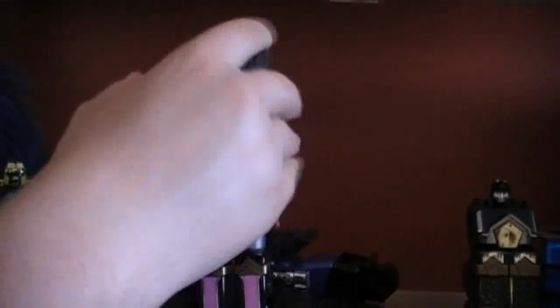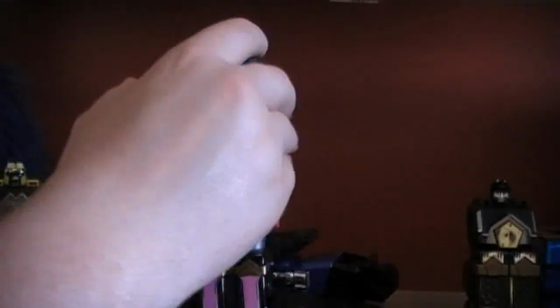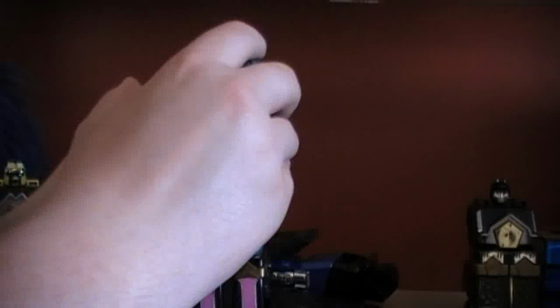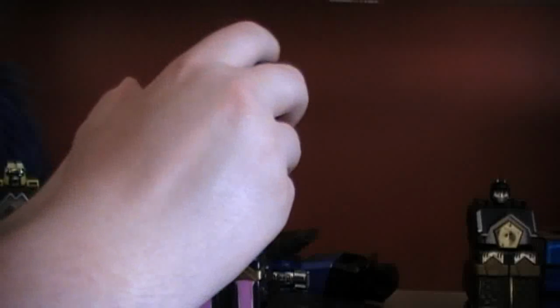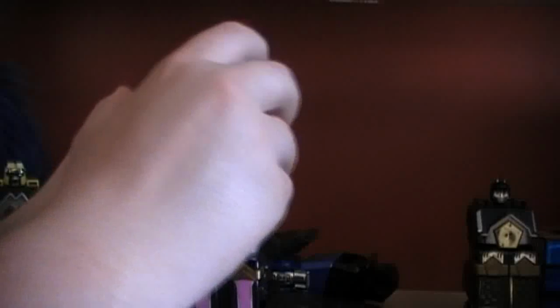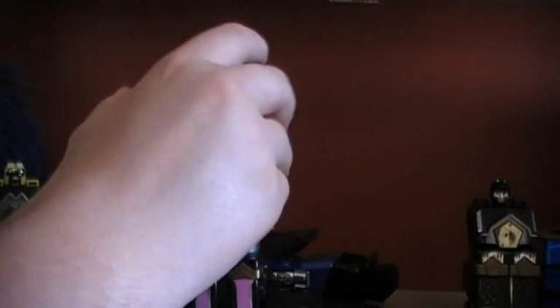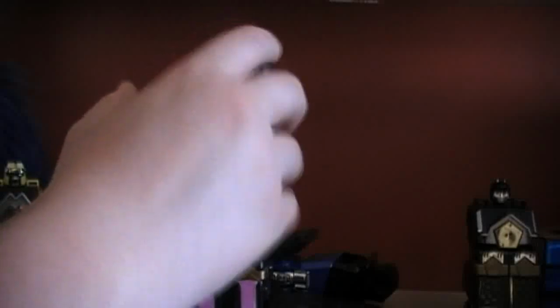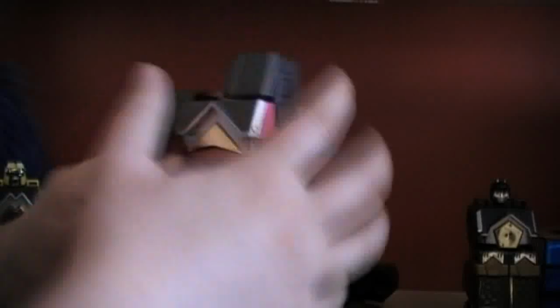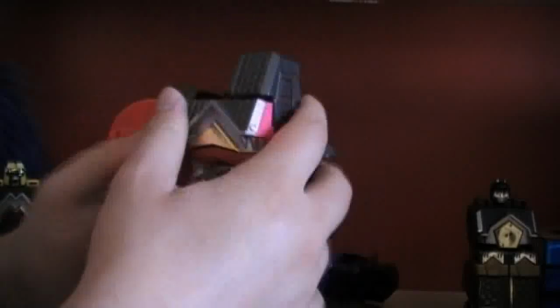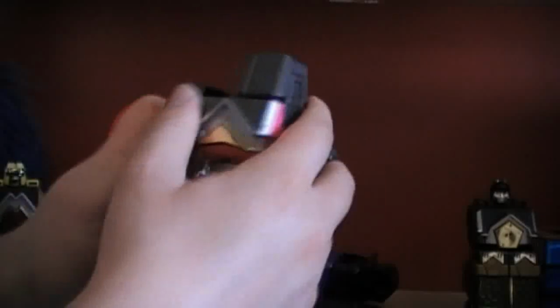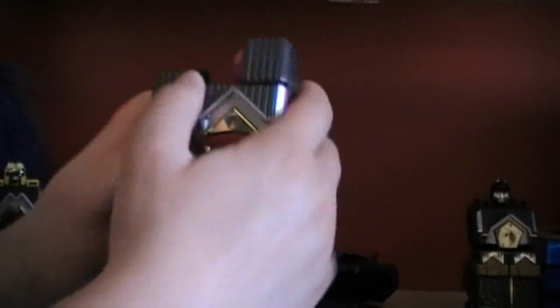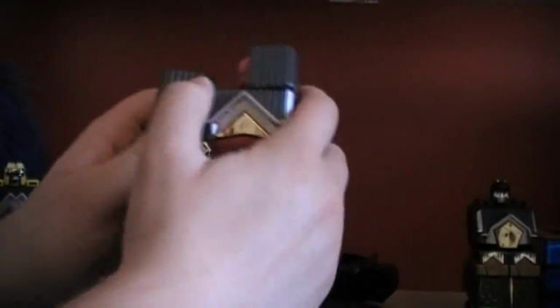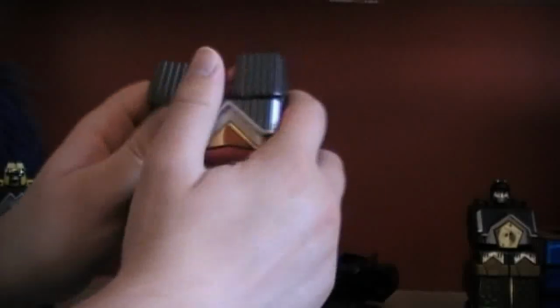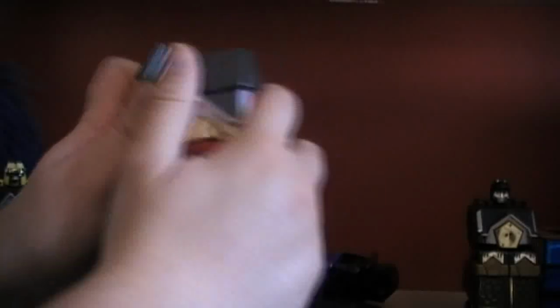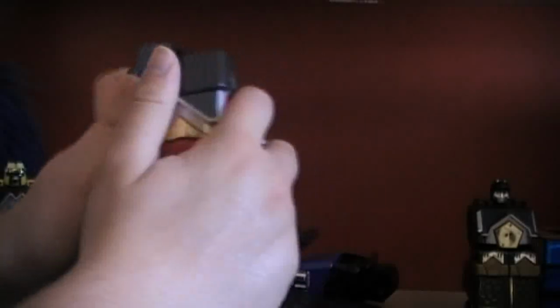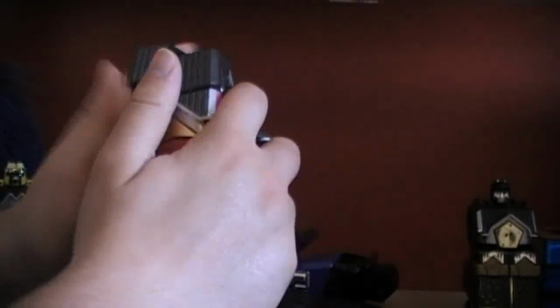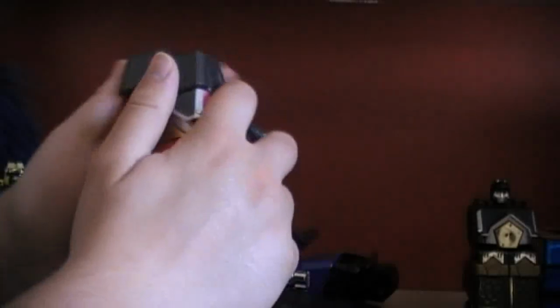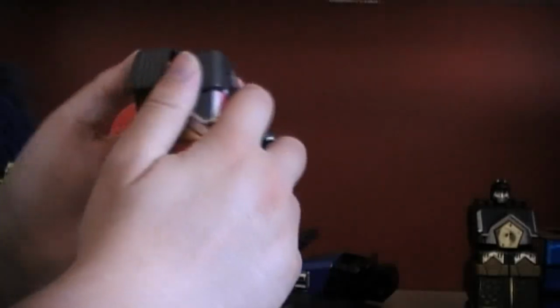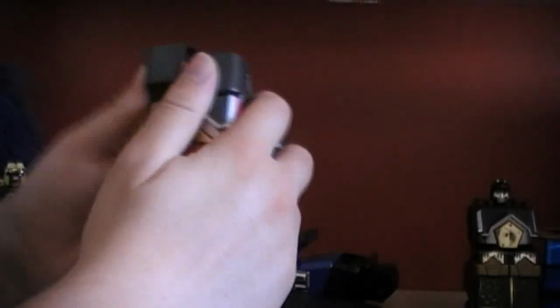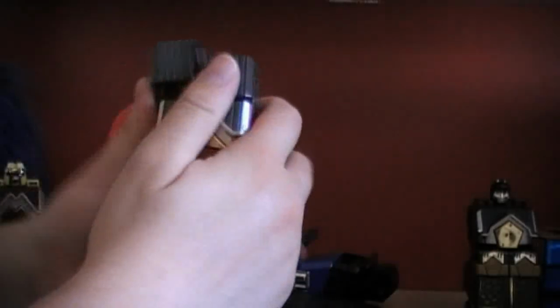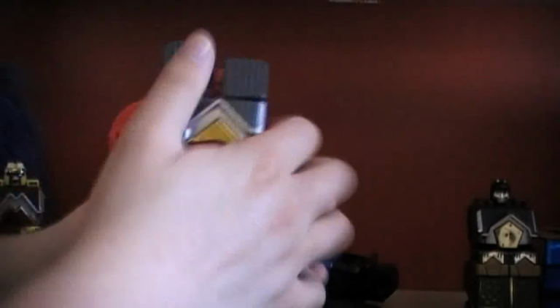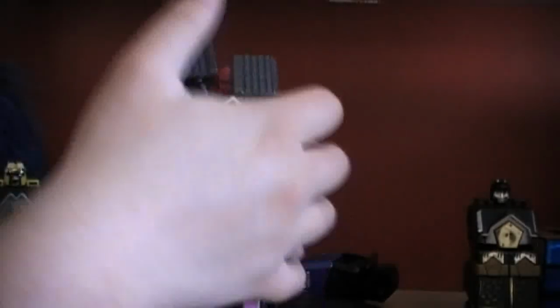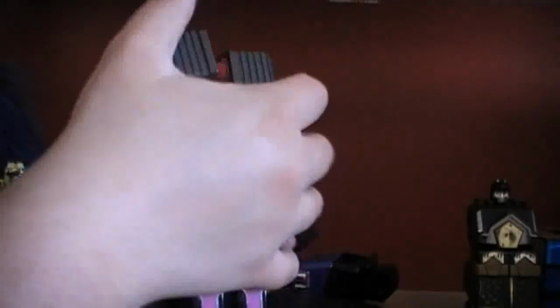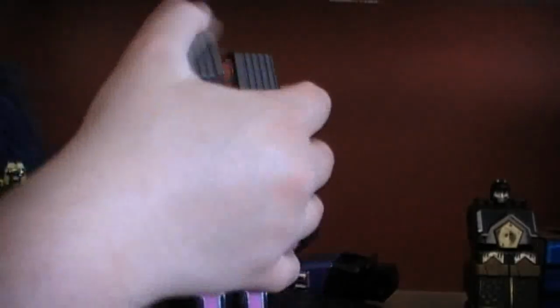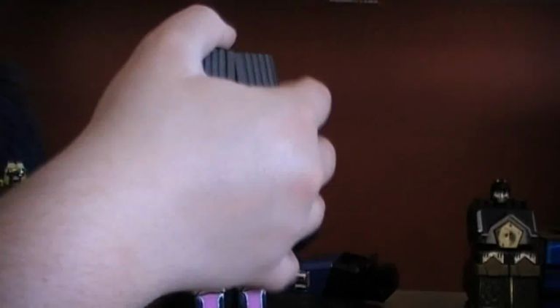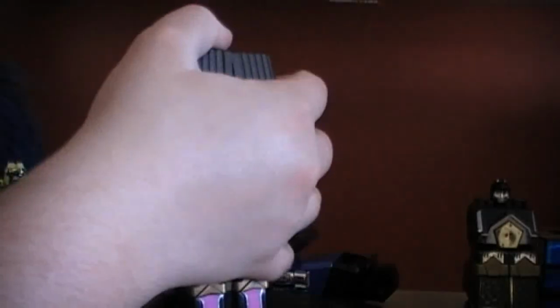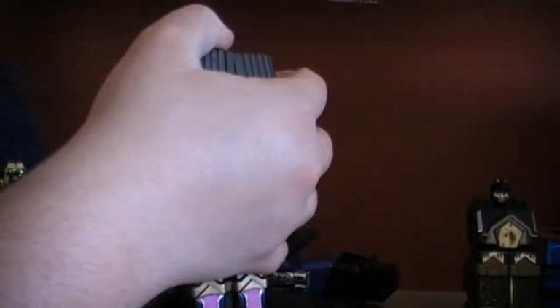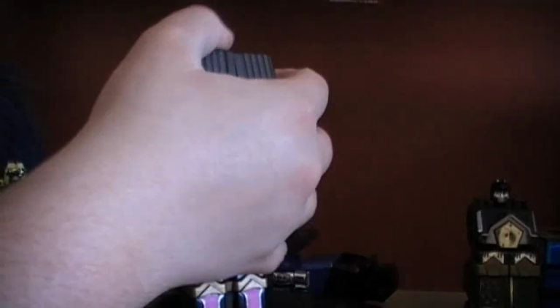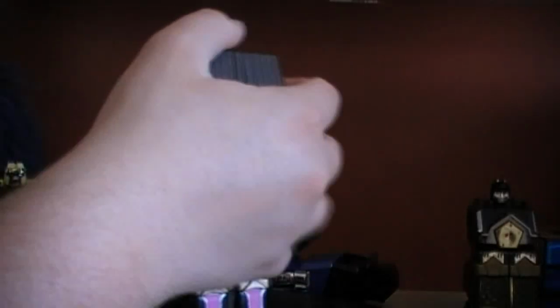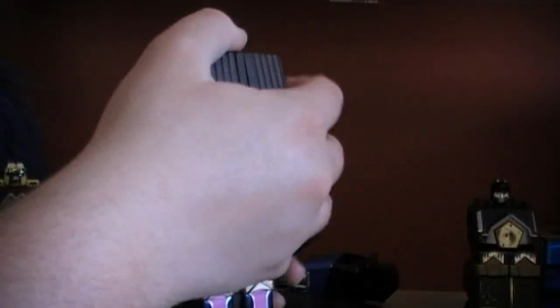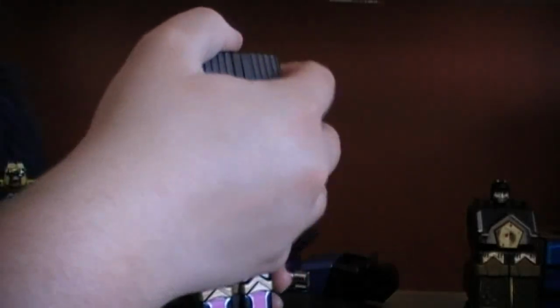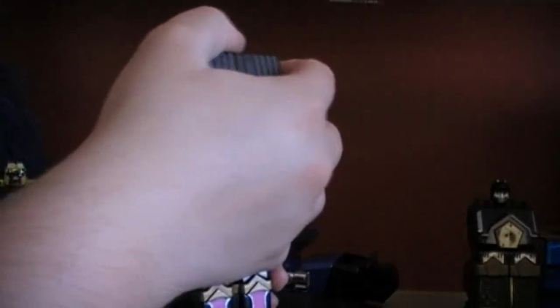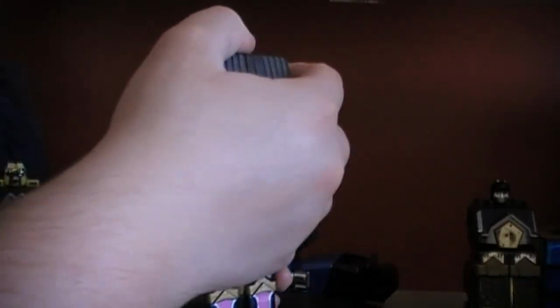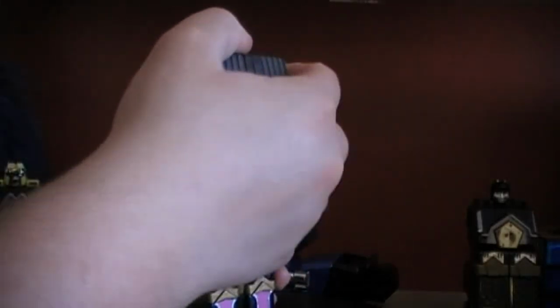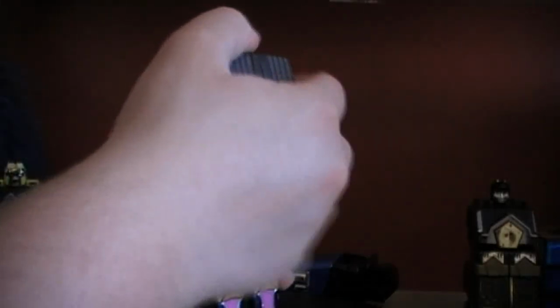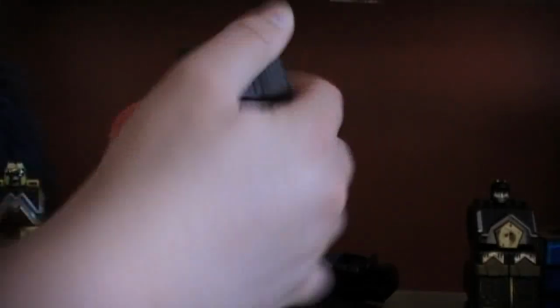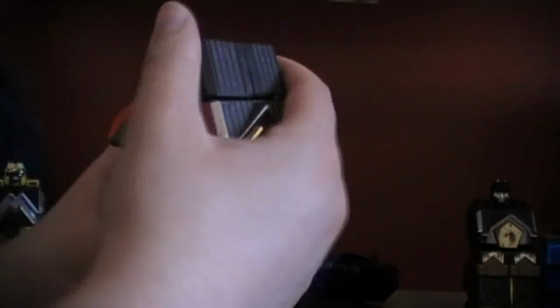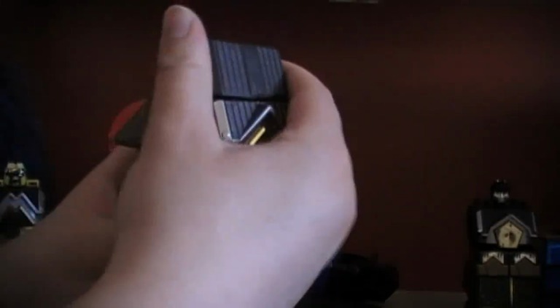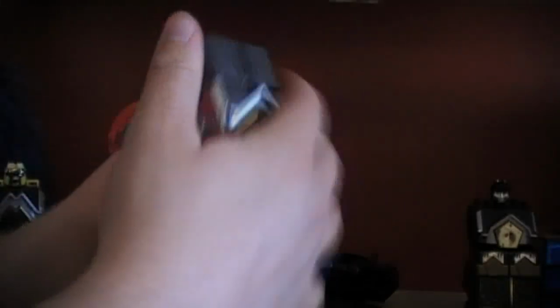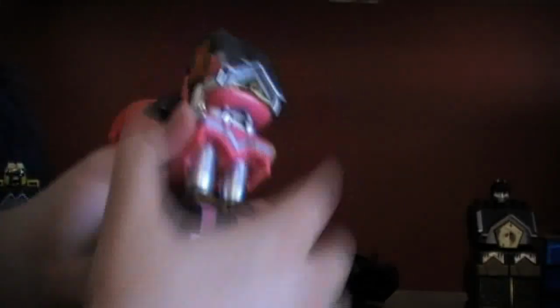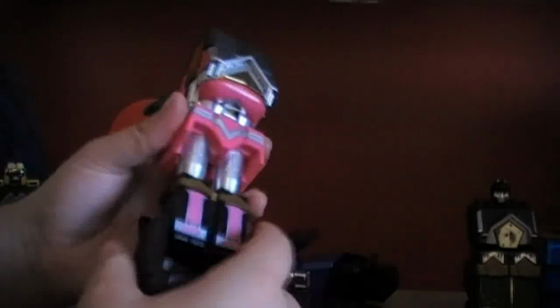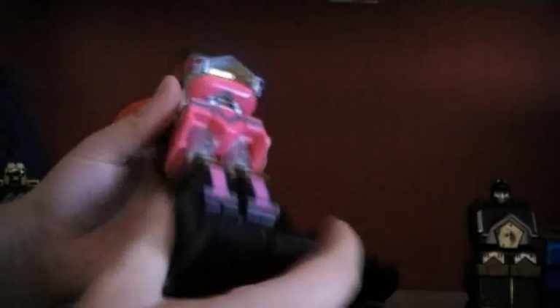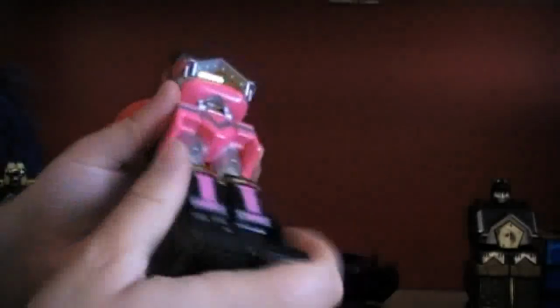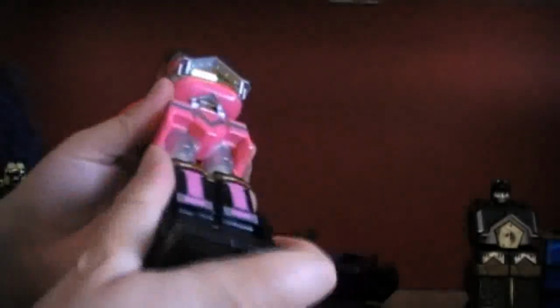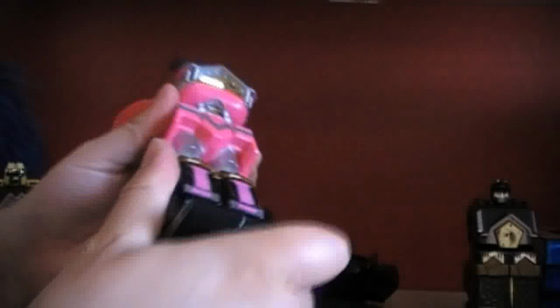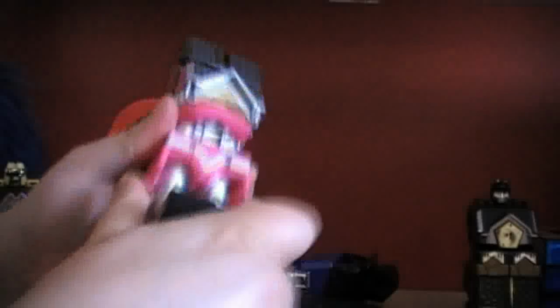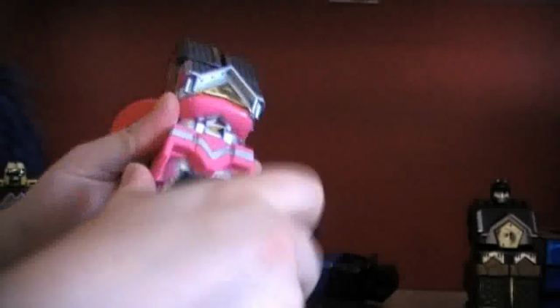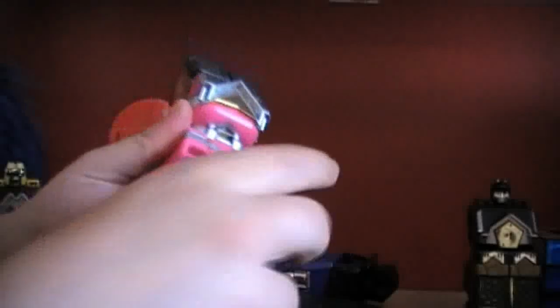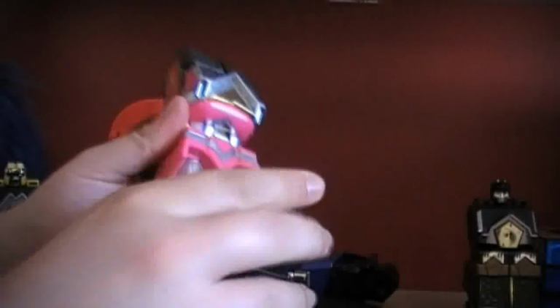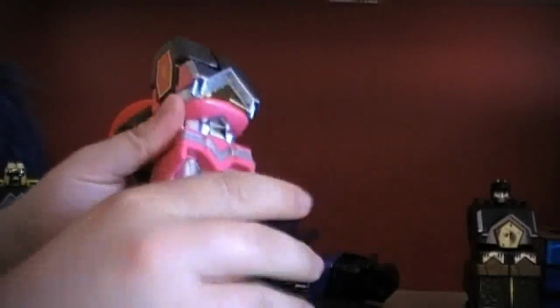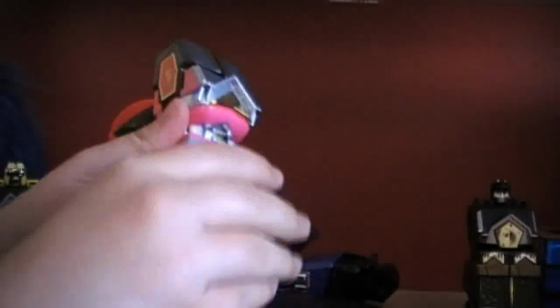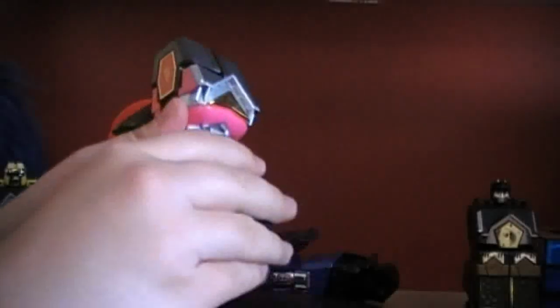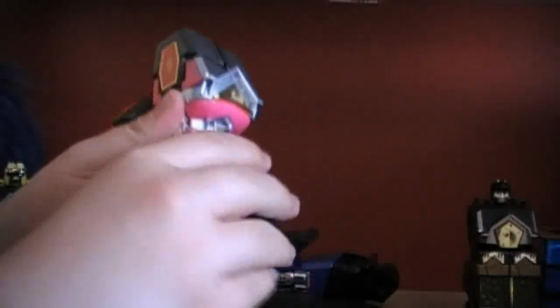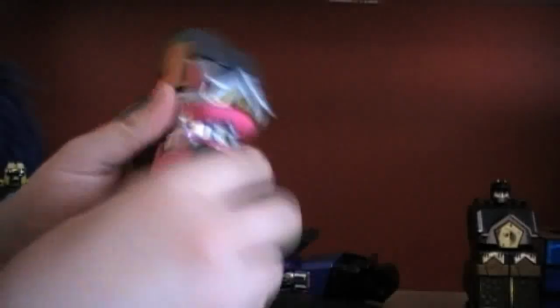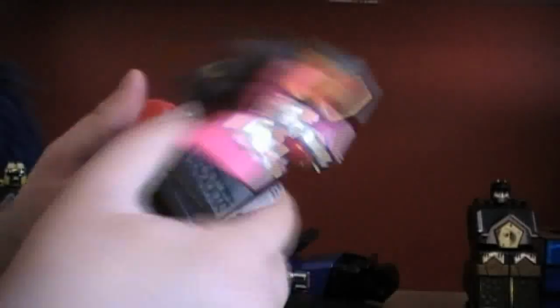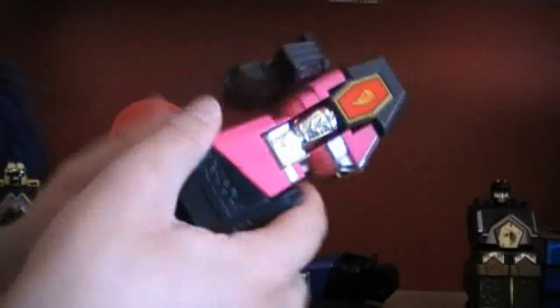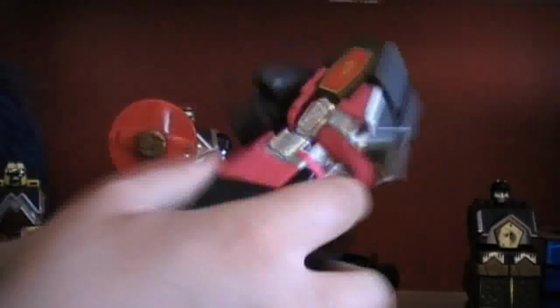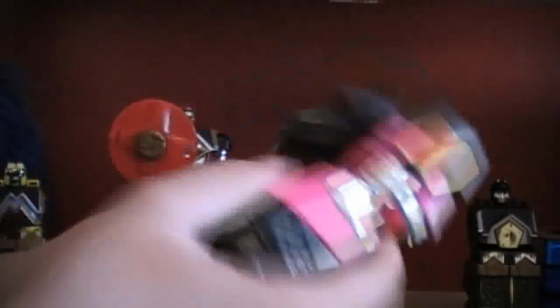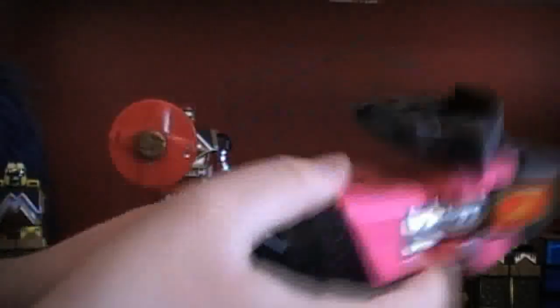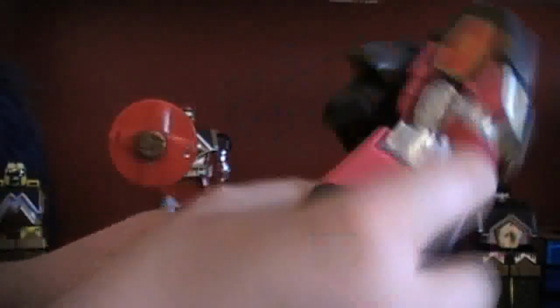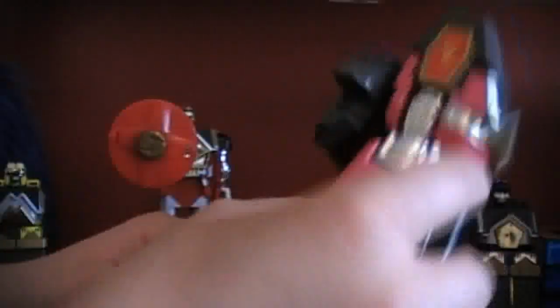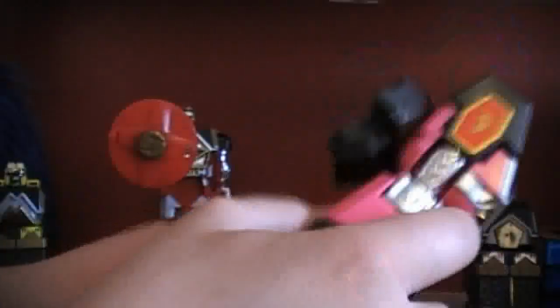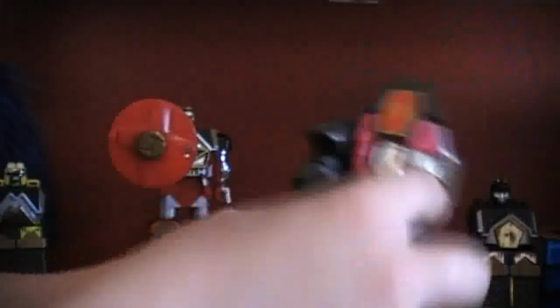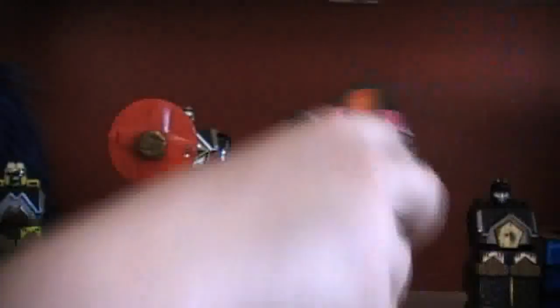Same for pink: lift, slide down, lift, slide, down, fold leg up. And there we have it.